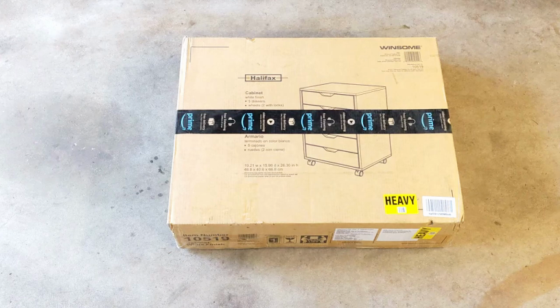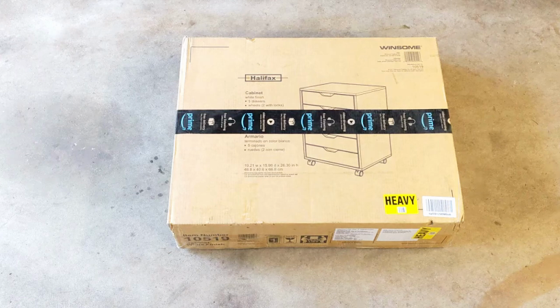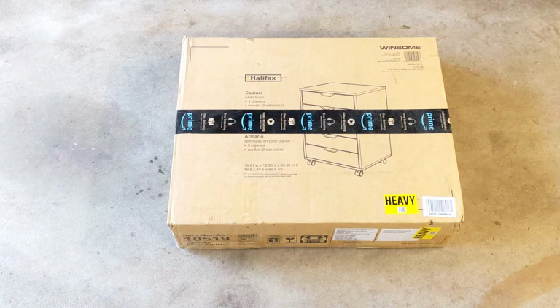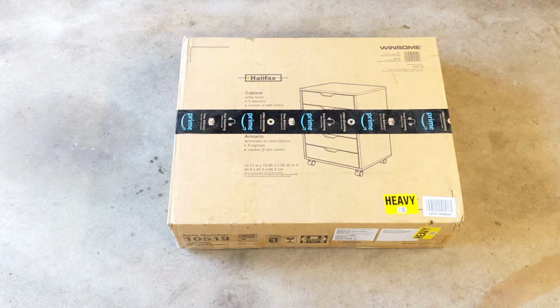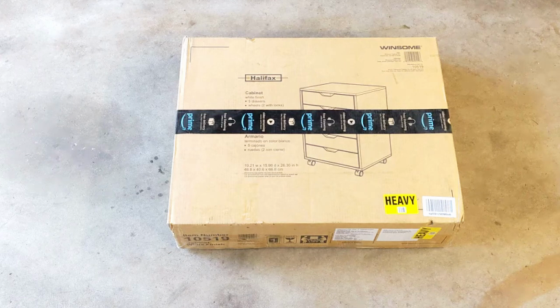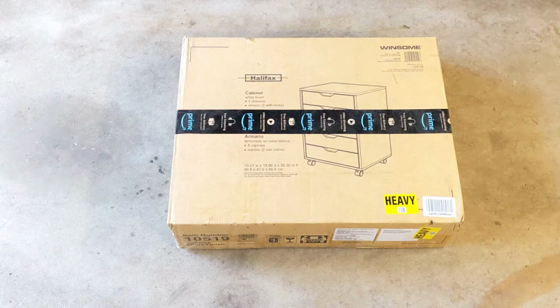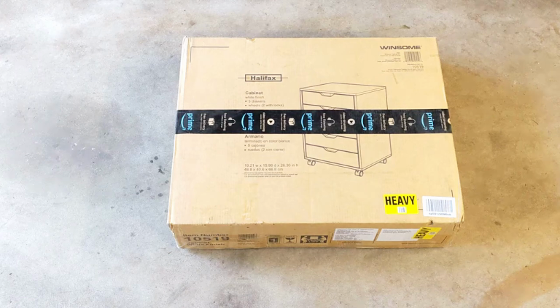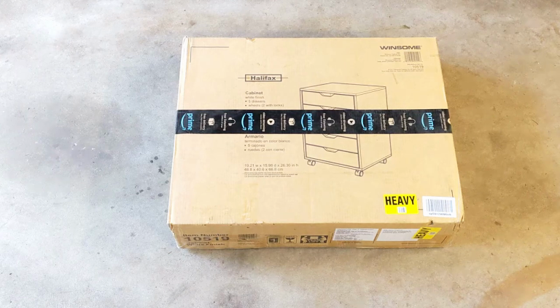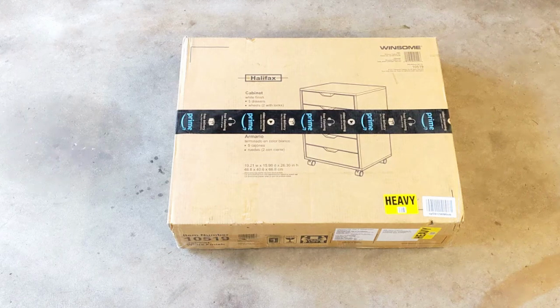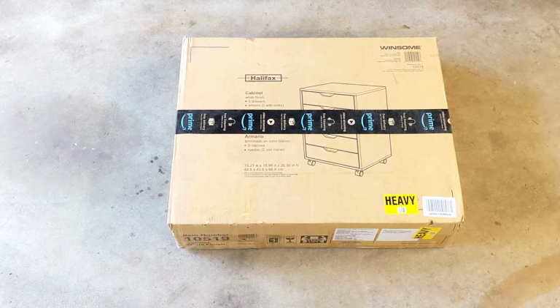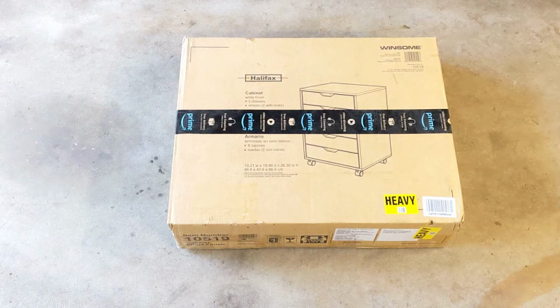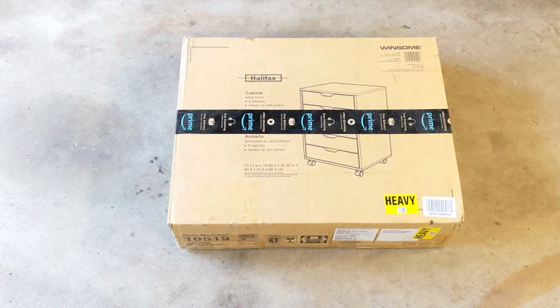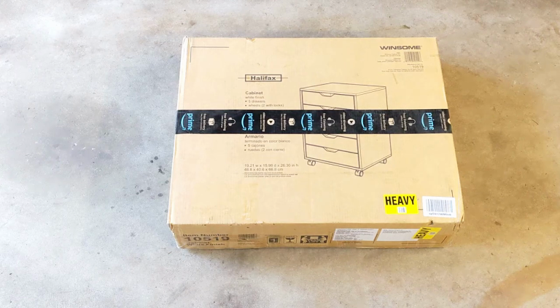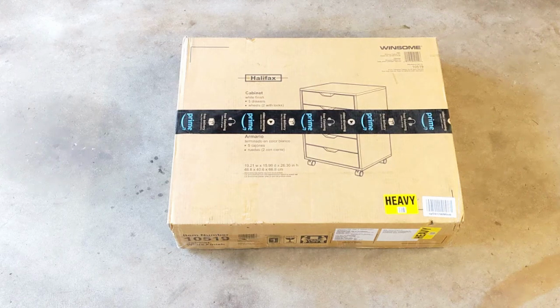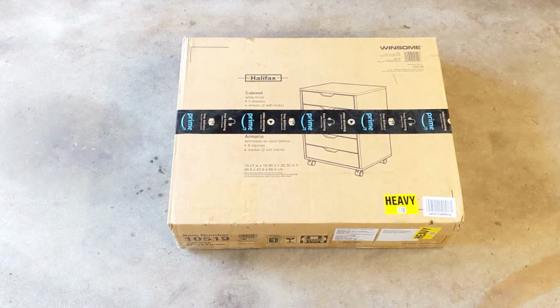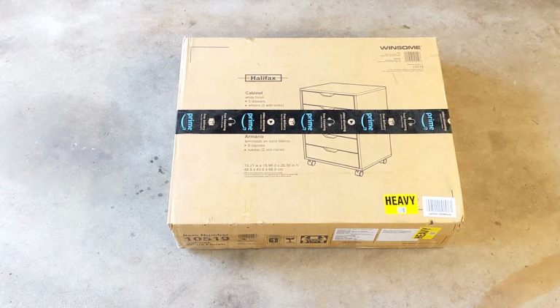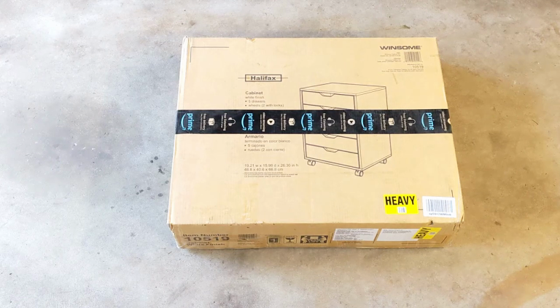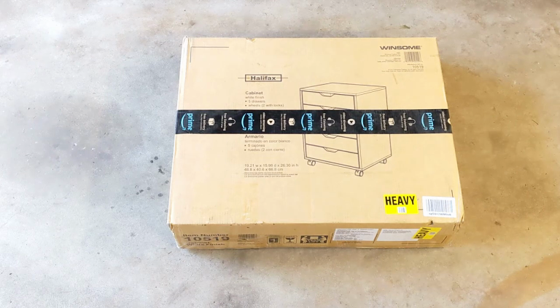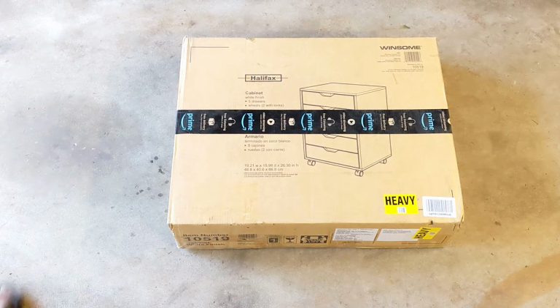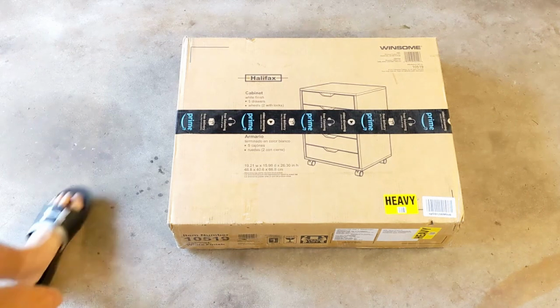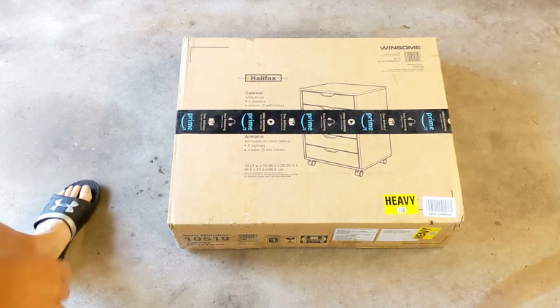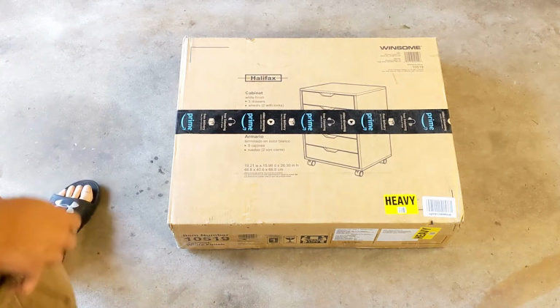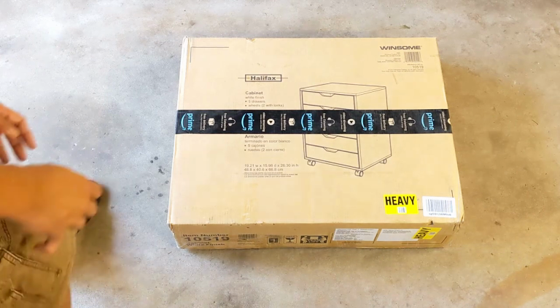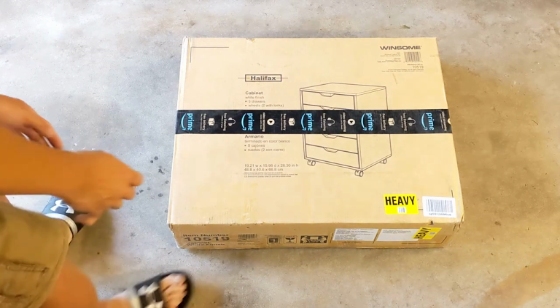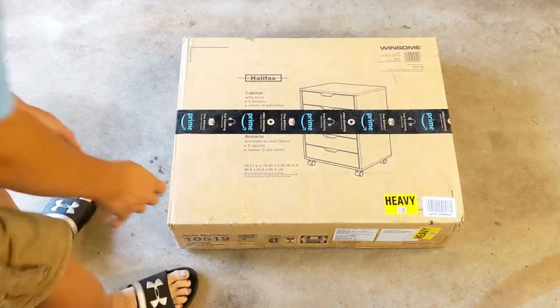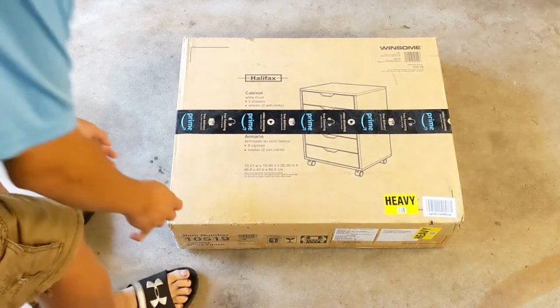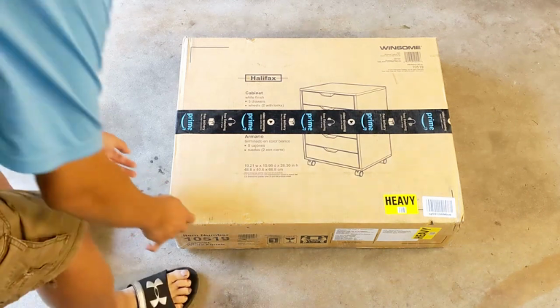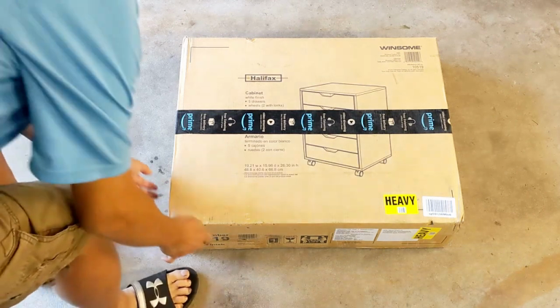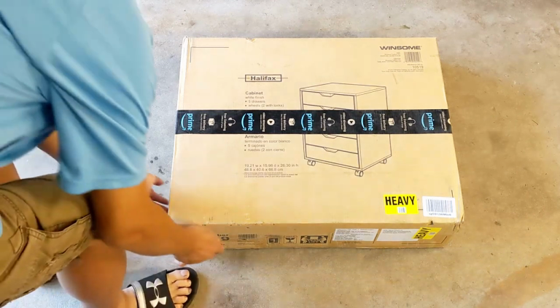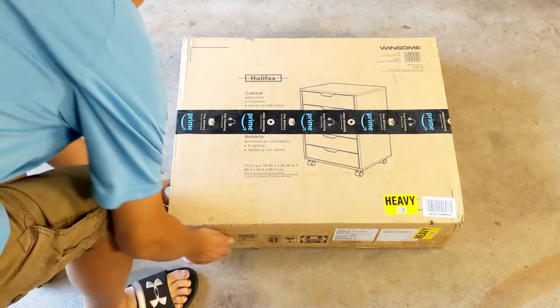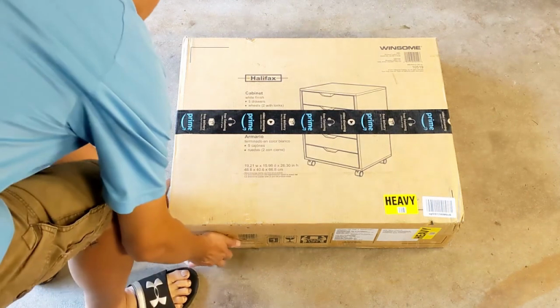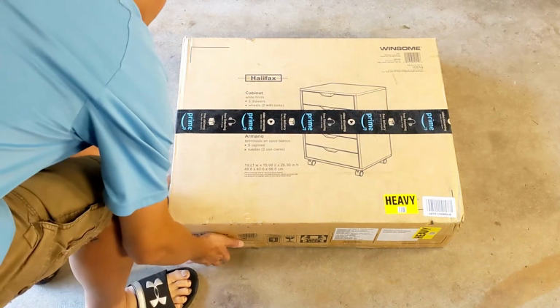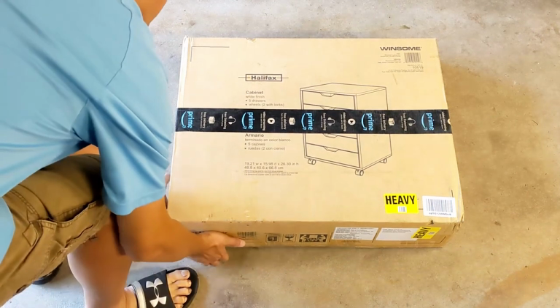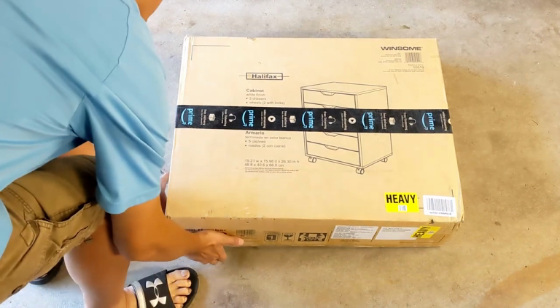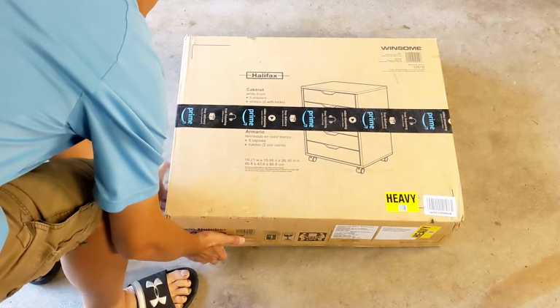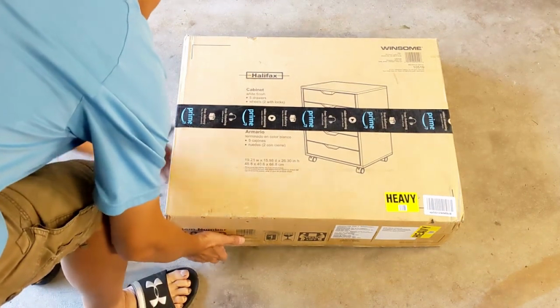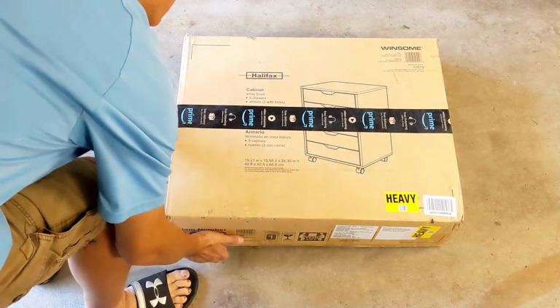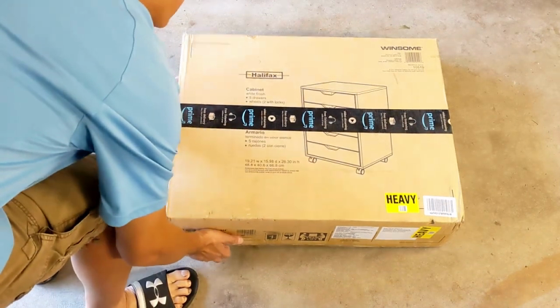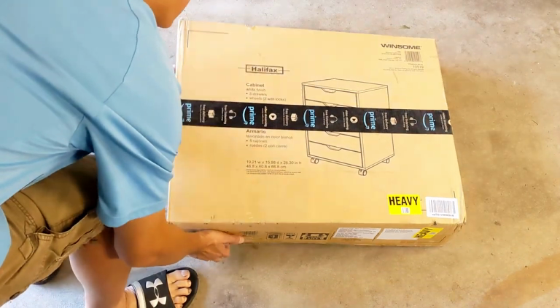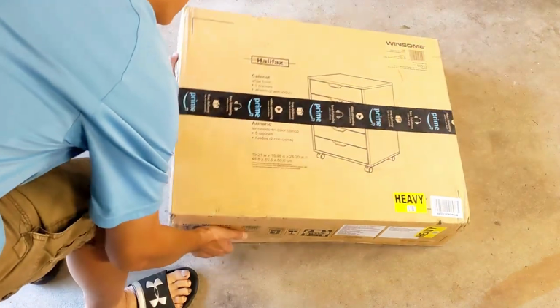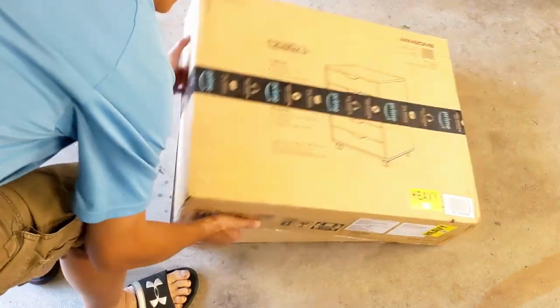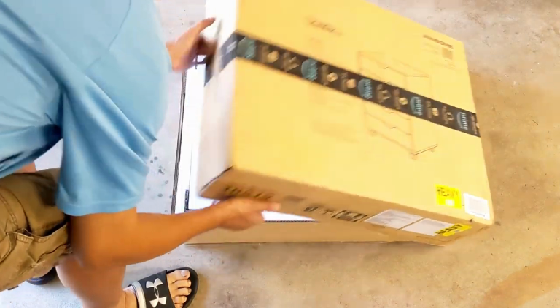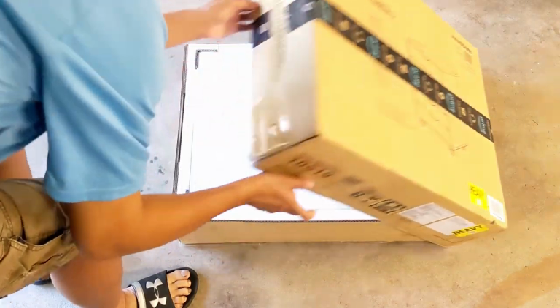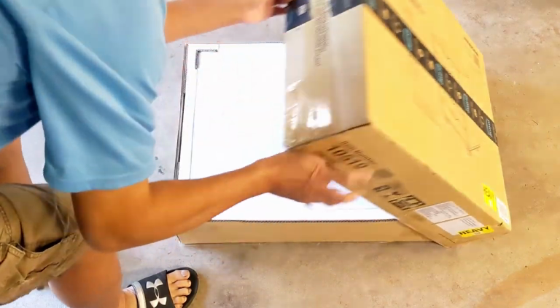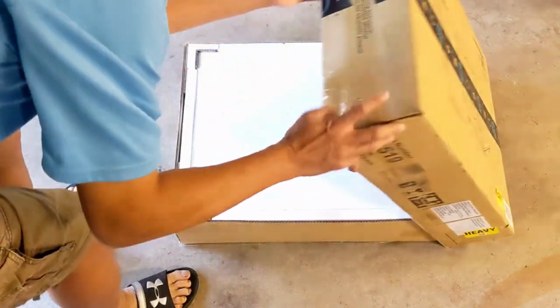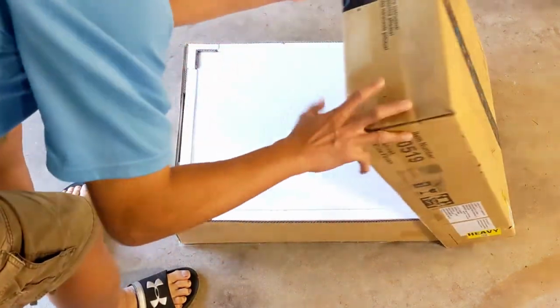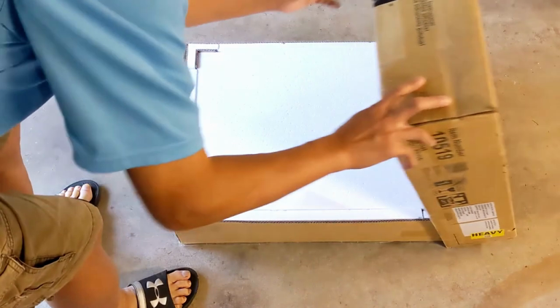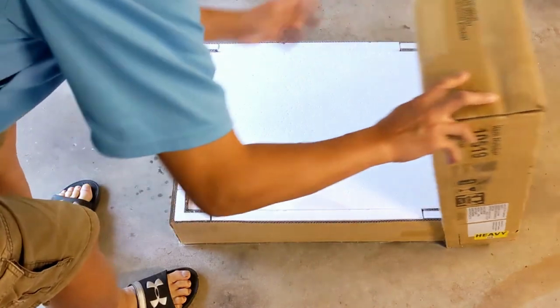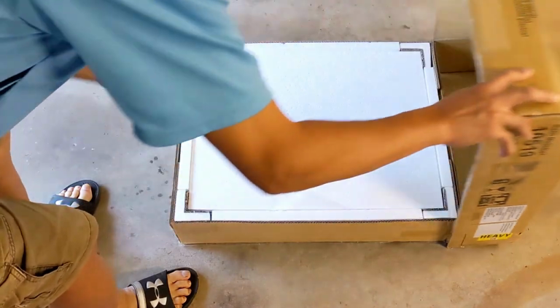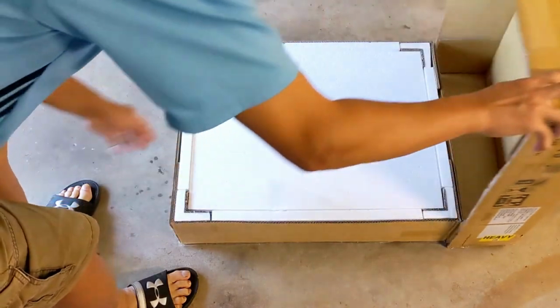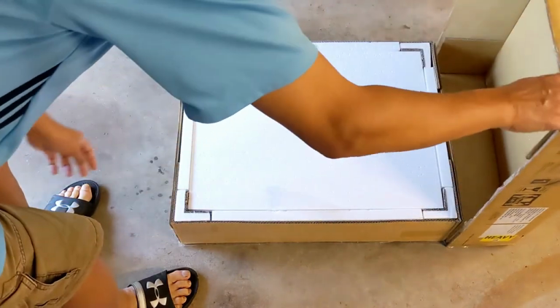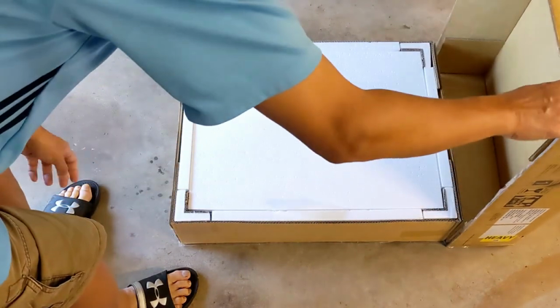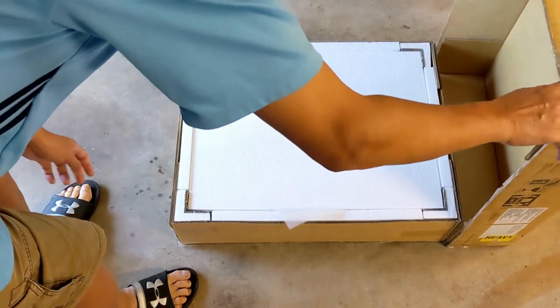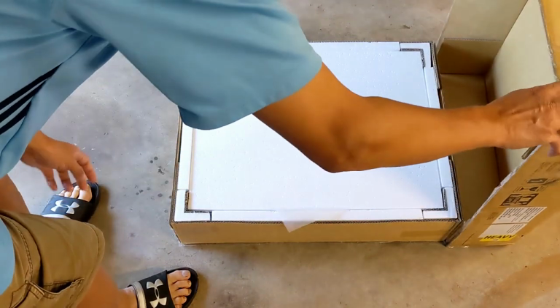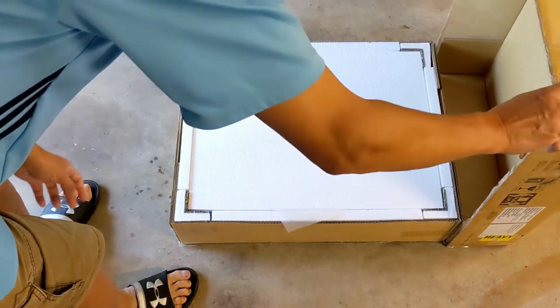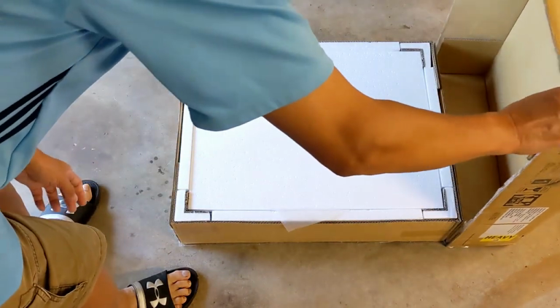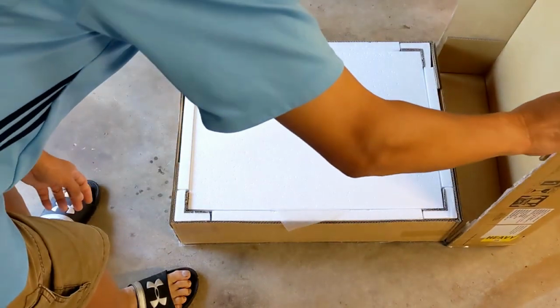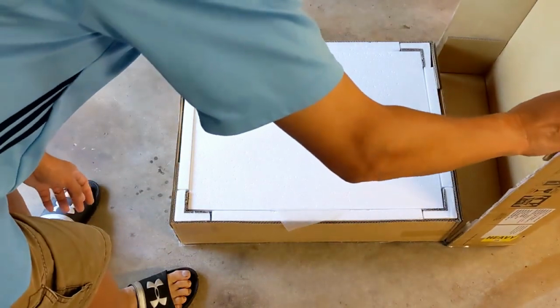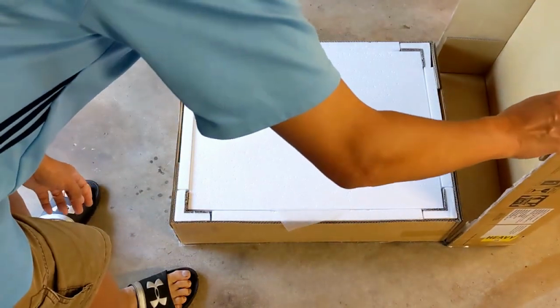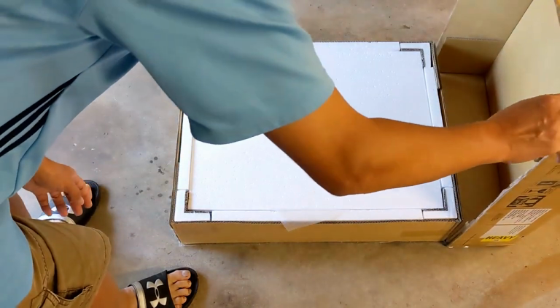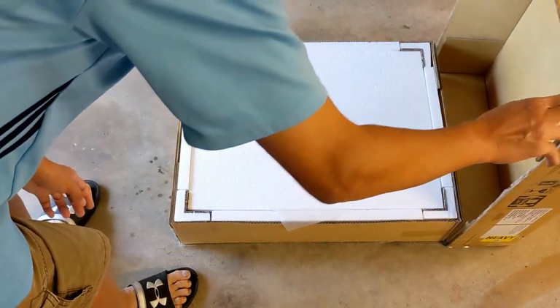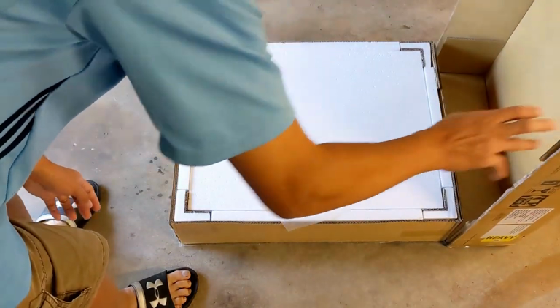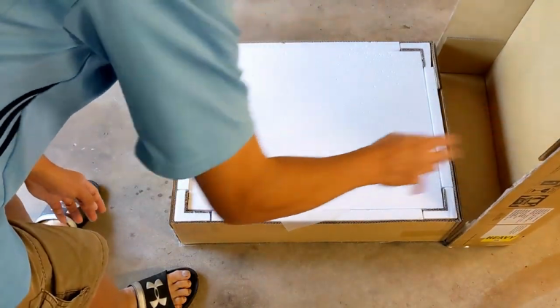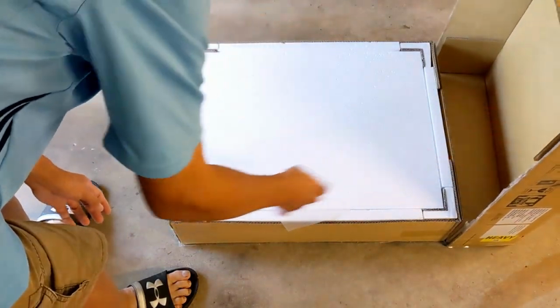Hello, welcome to Good Neighbor. Today we're working with the Halifax five-drawer cabinet from Winsome.